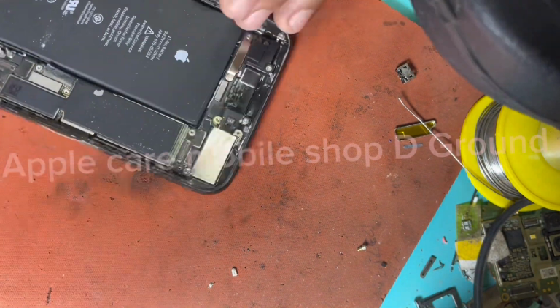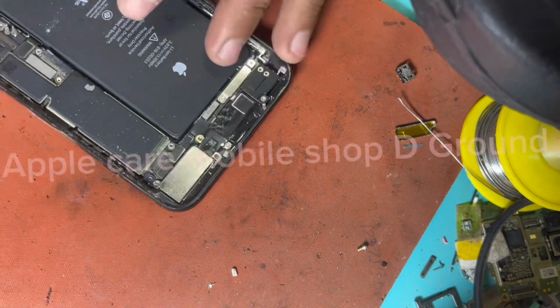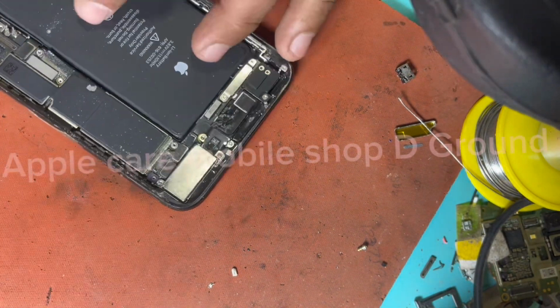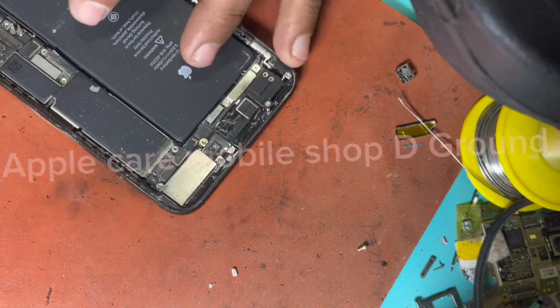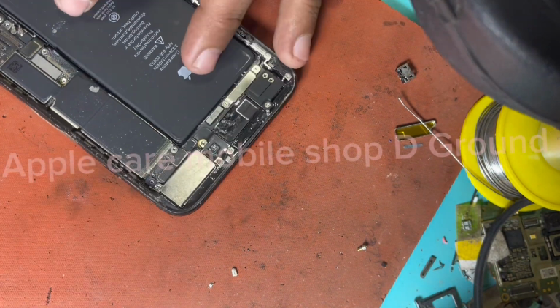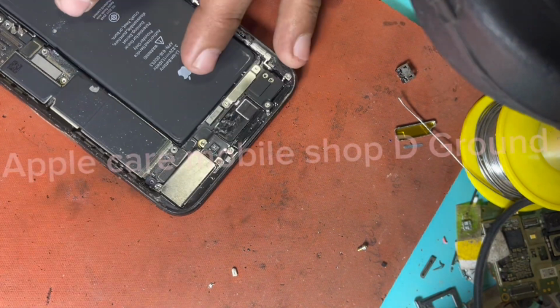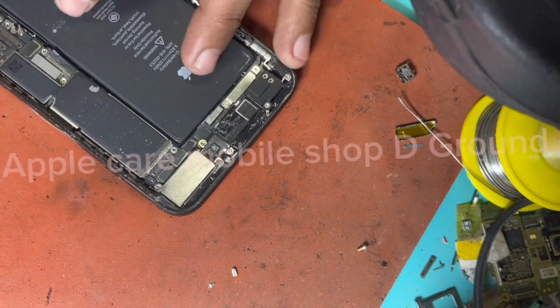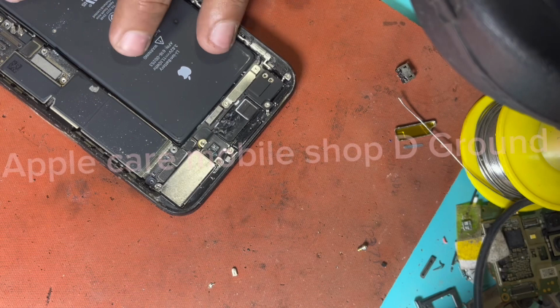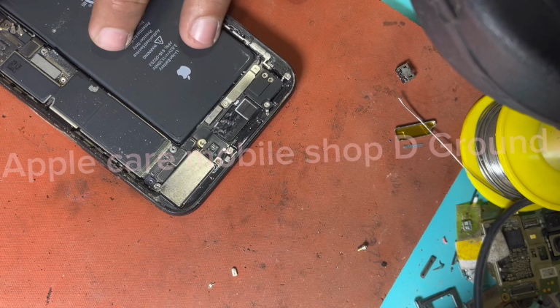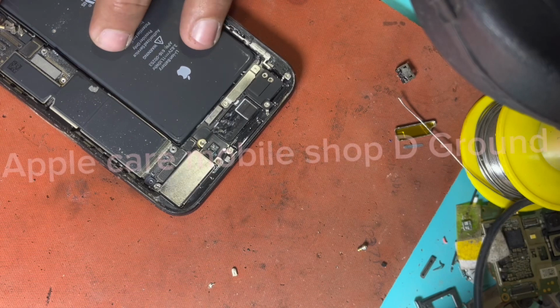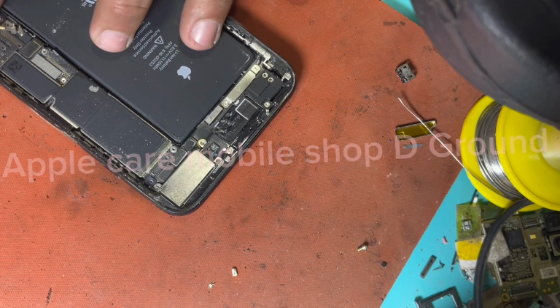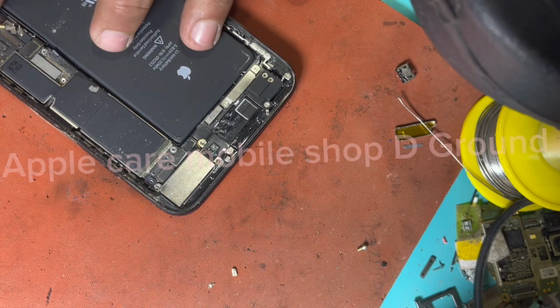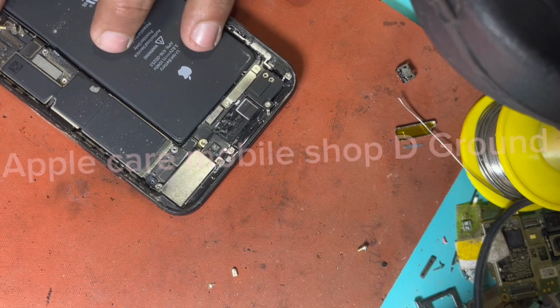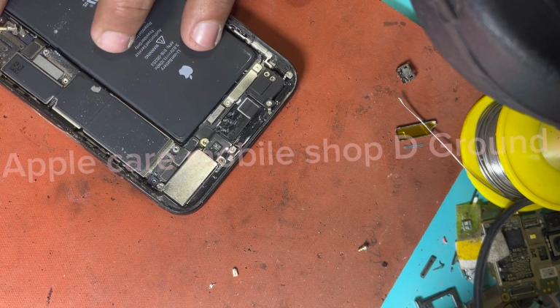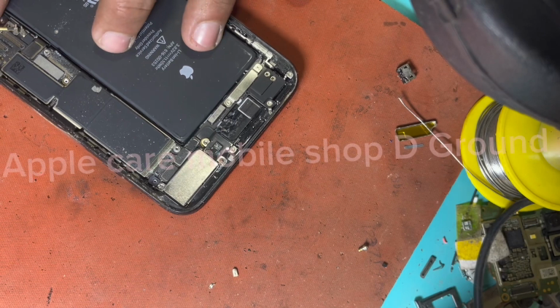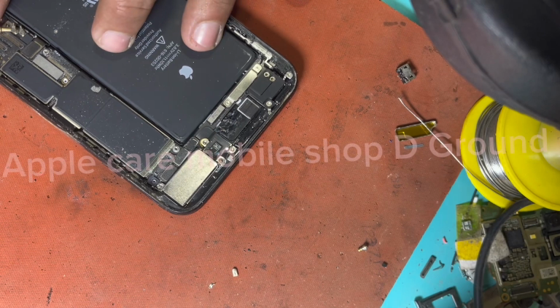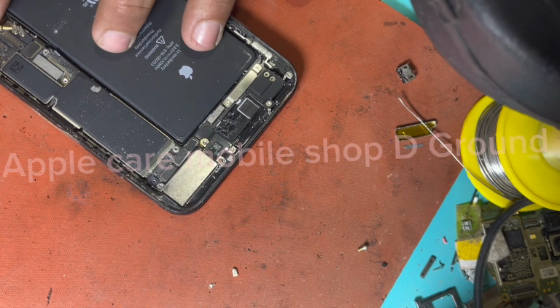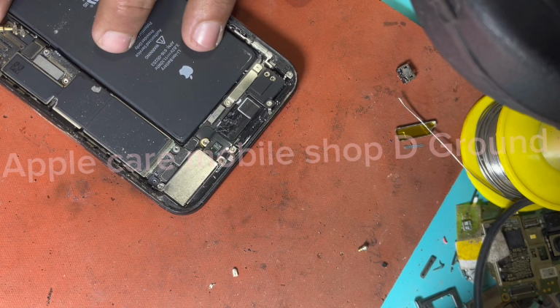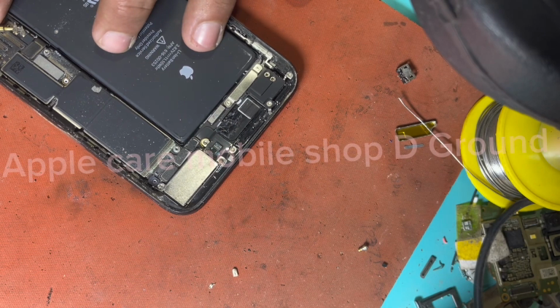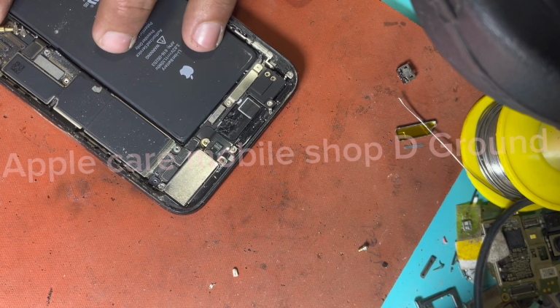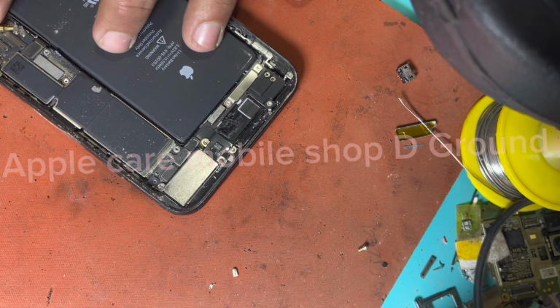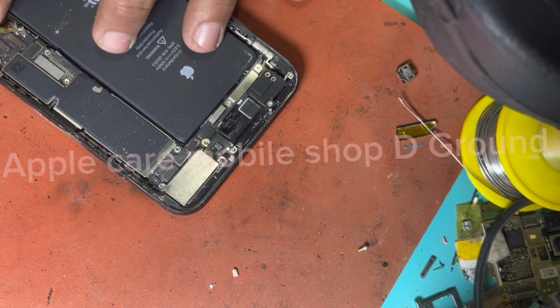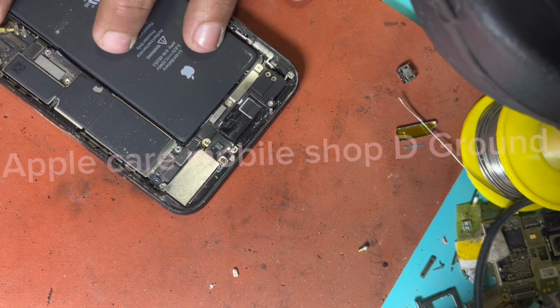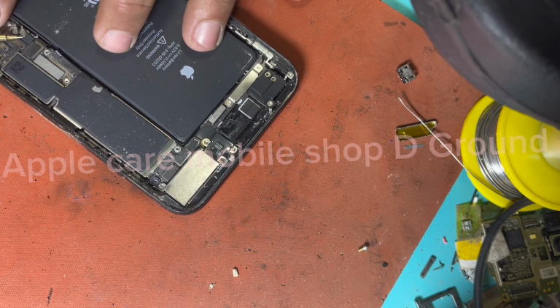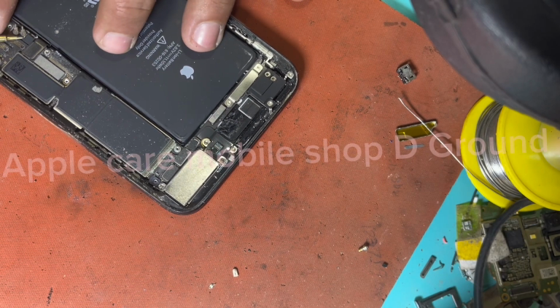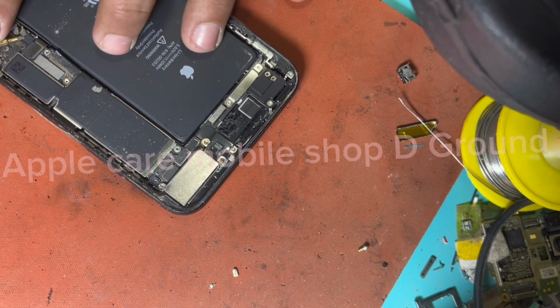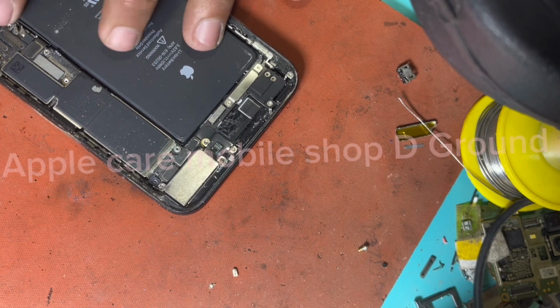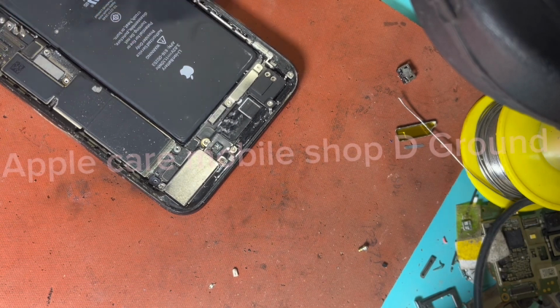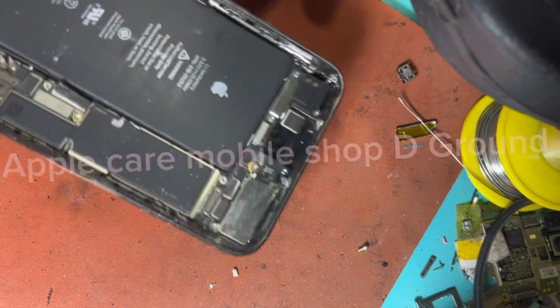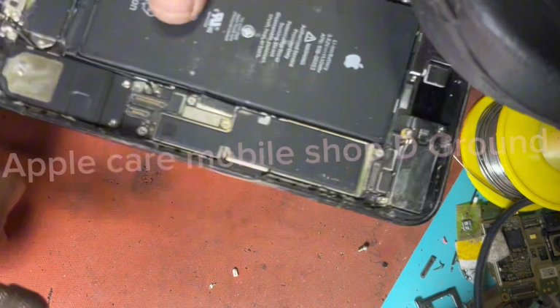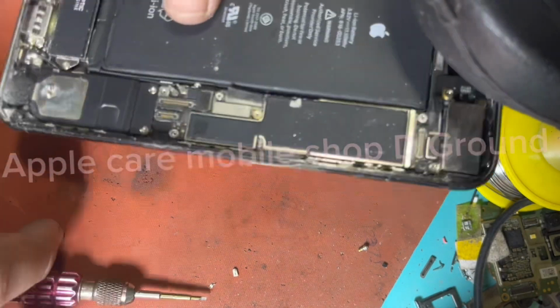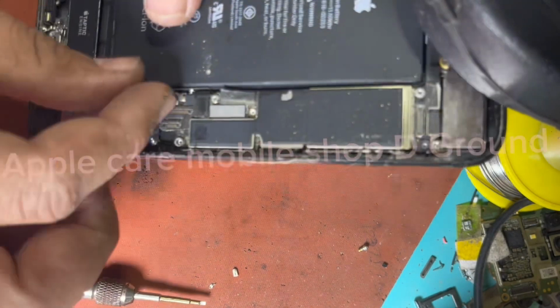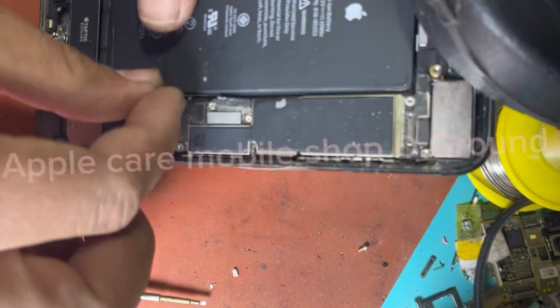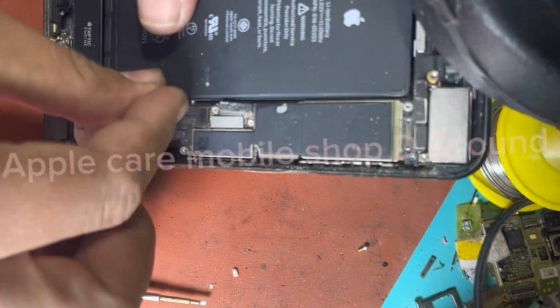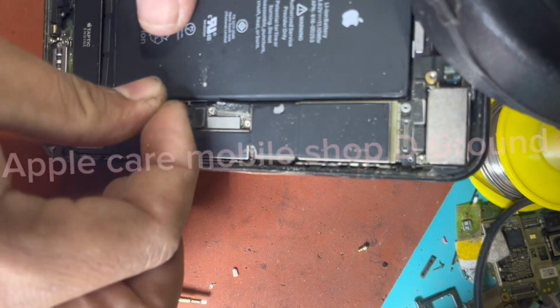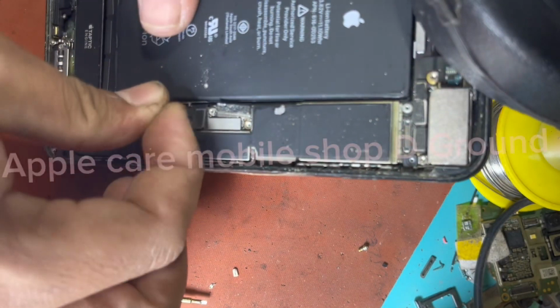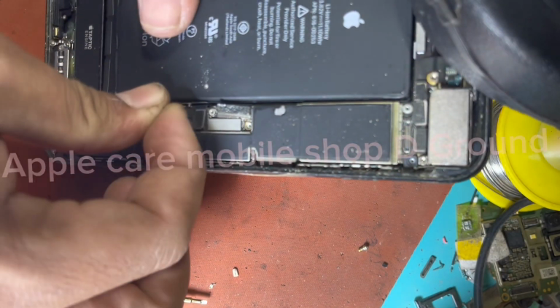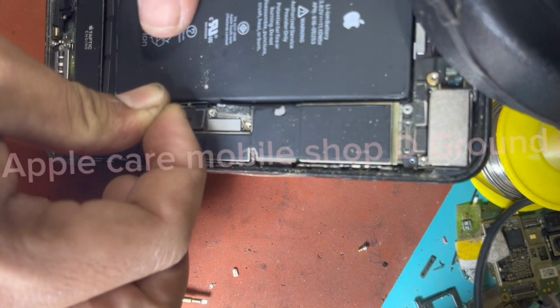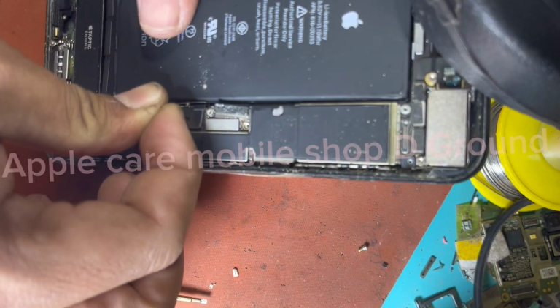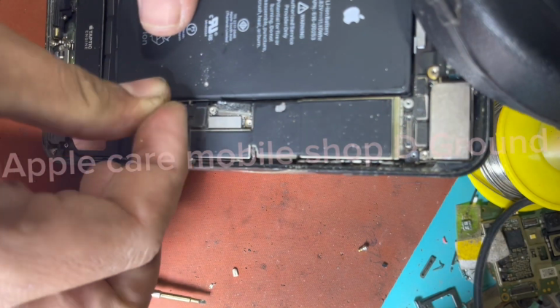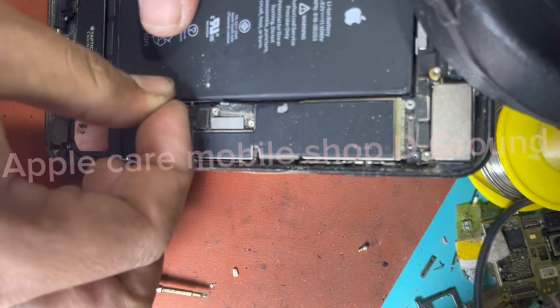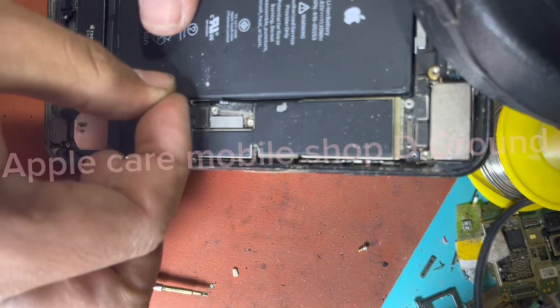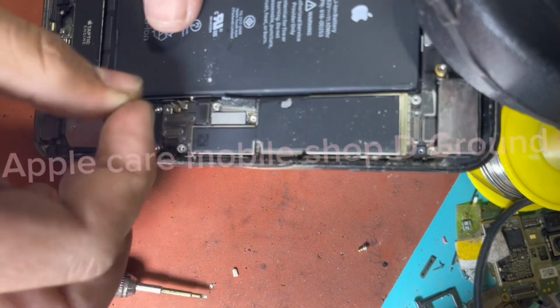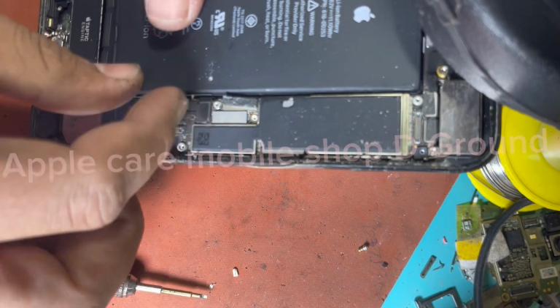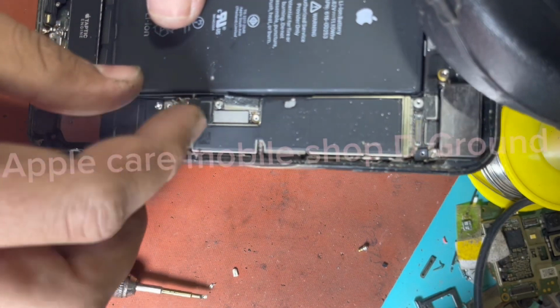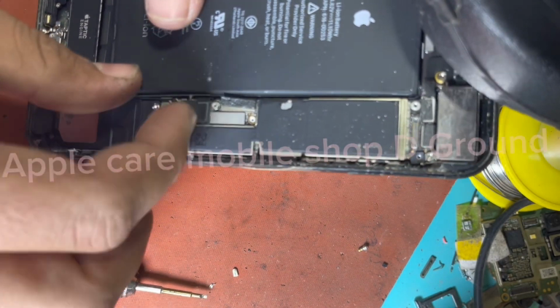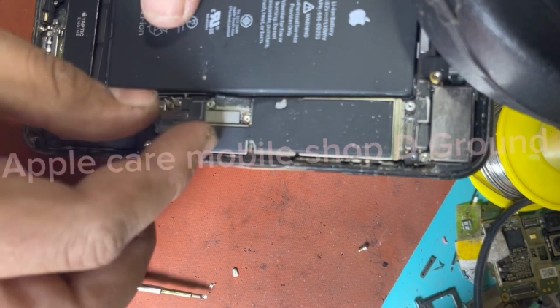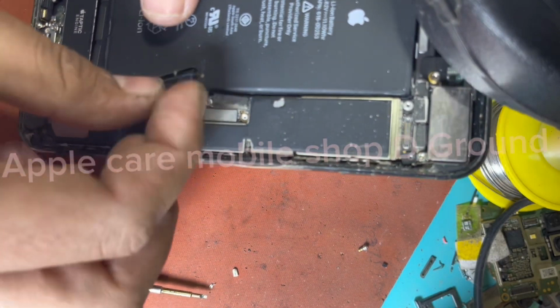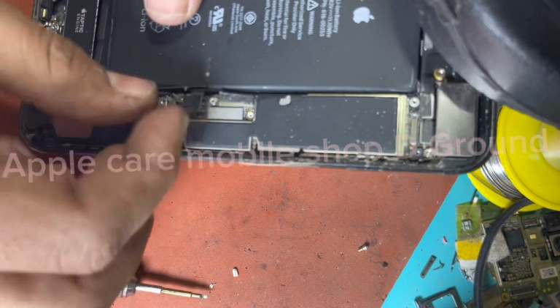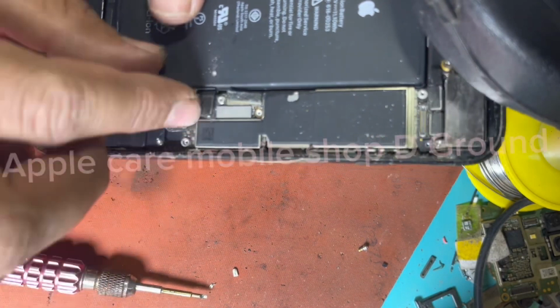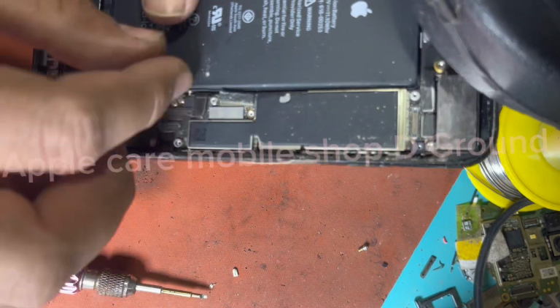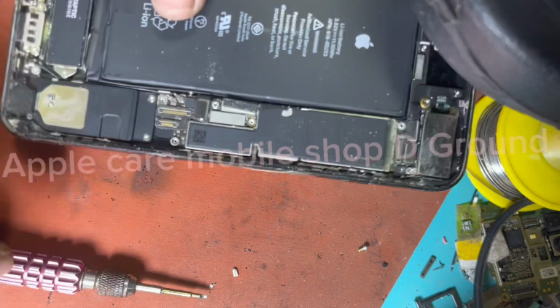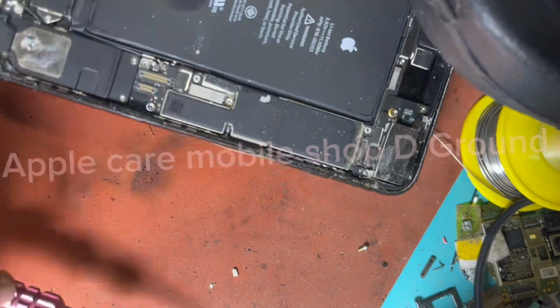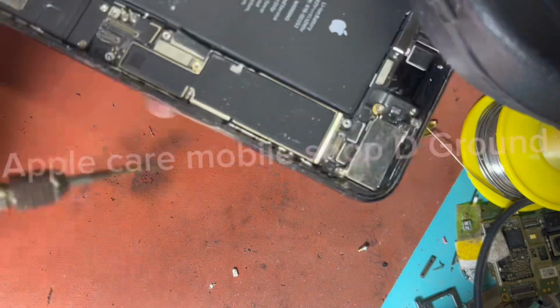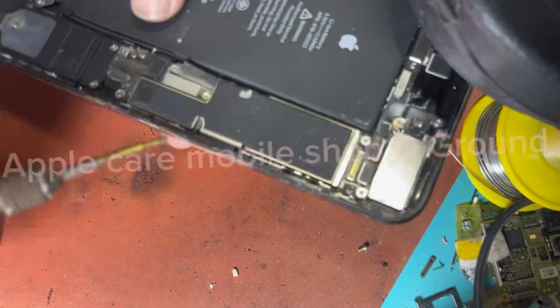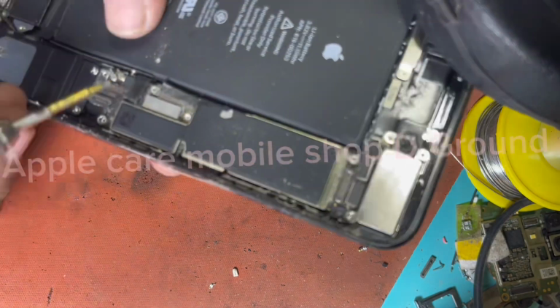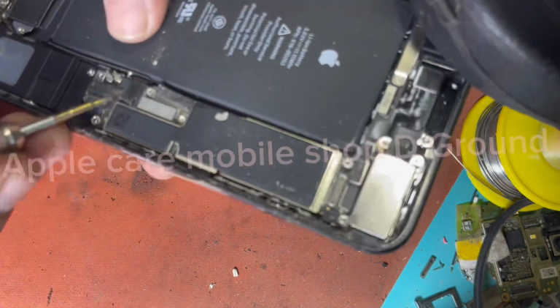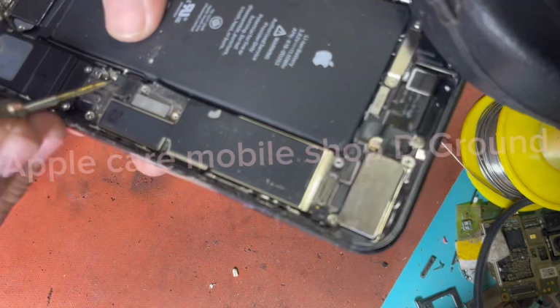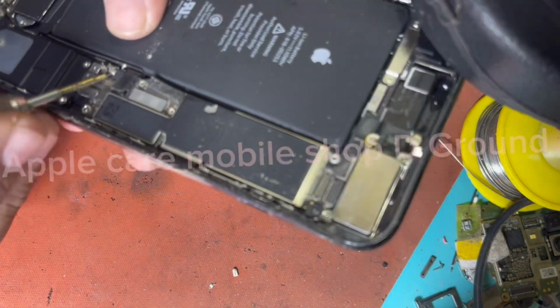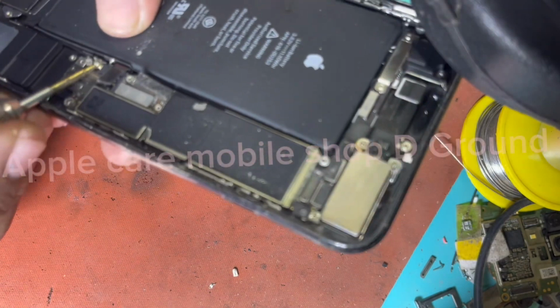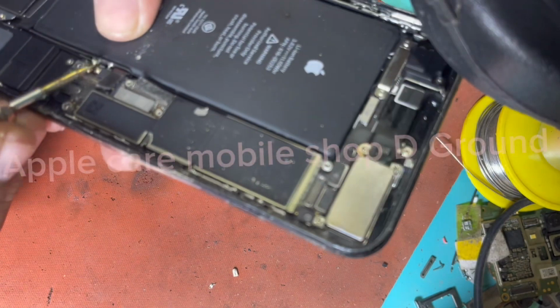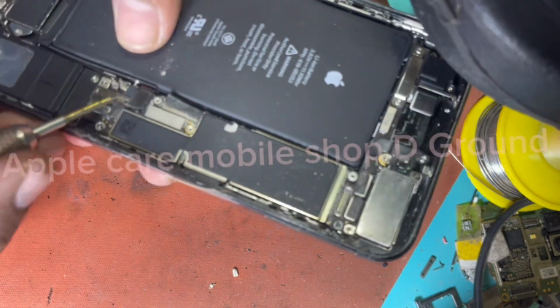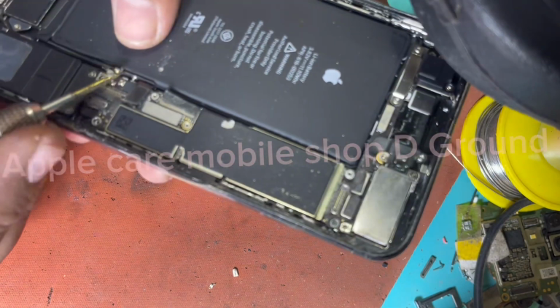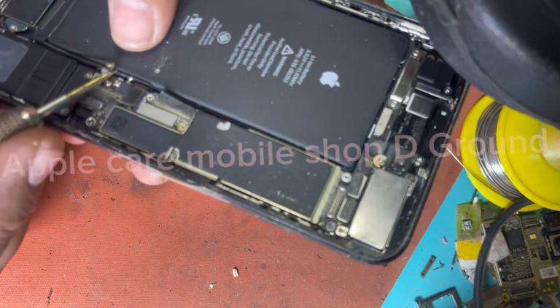After opening the case, remove the battery connector inside the iPhone using the provided tools.